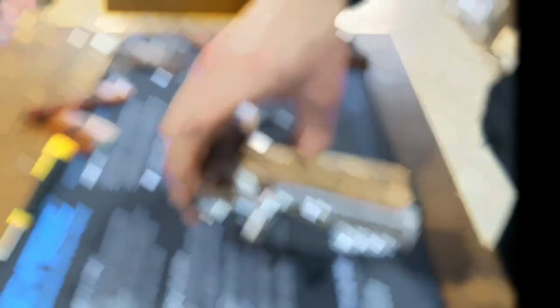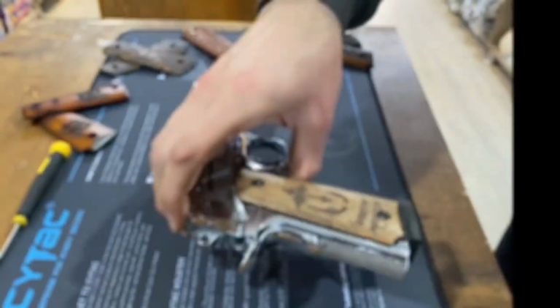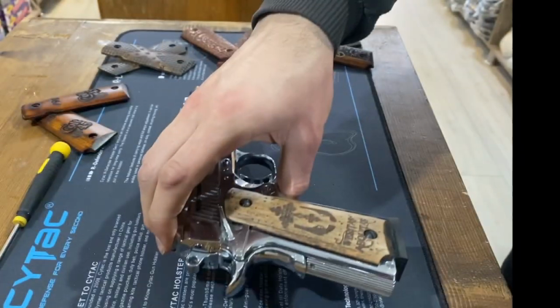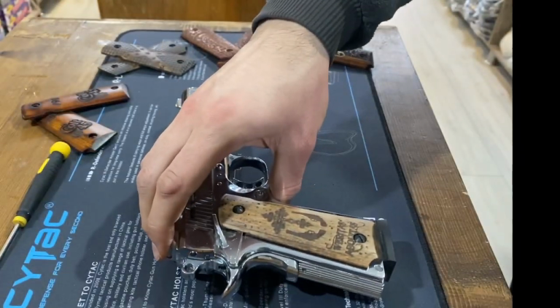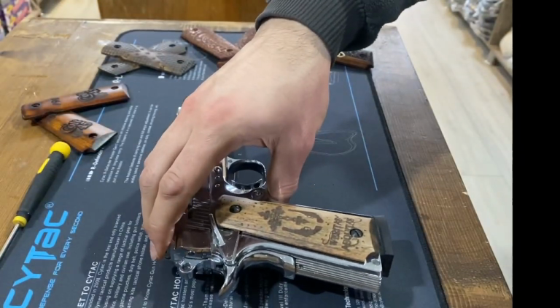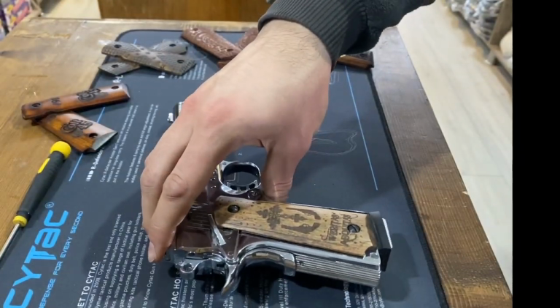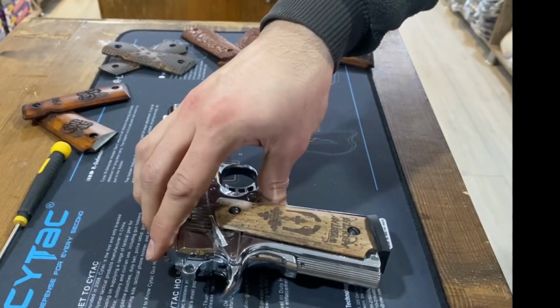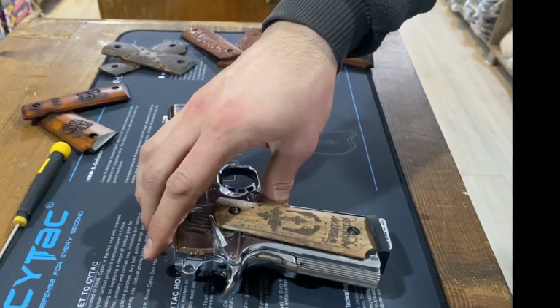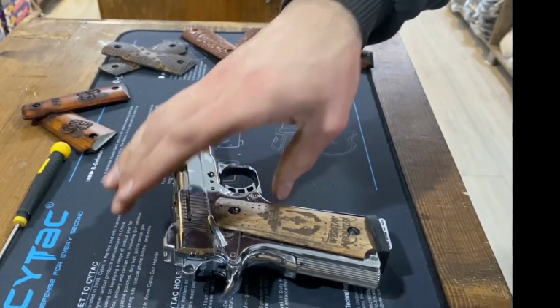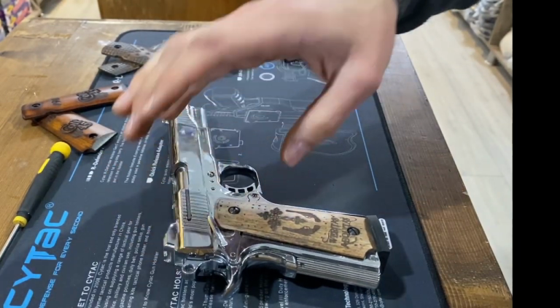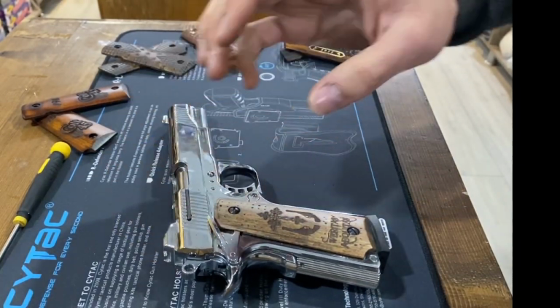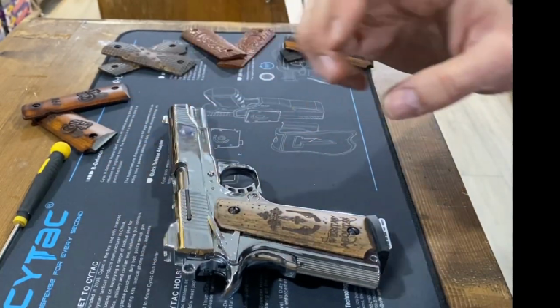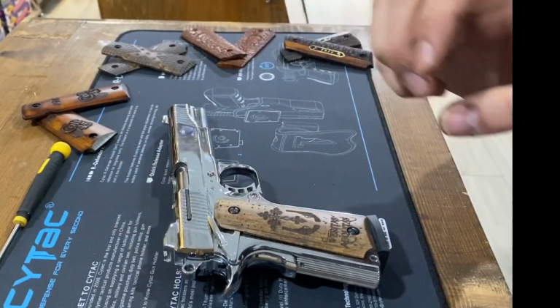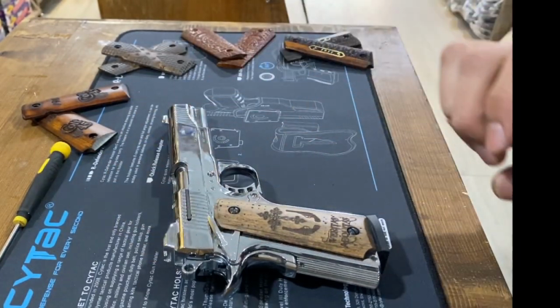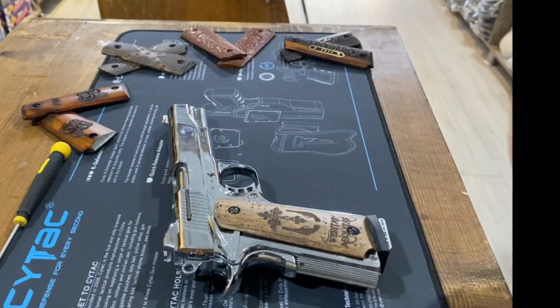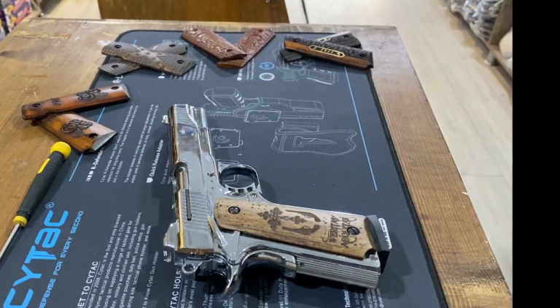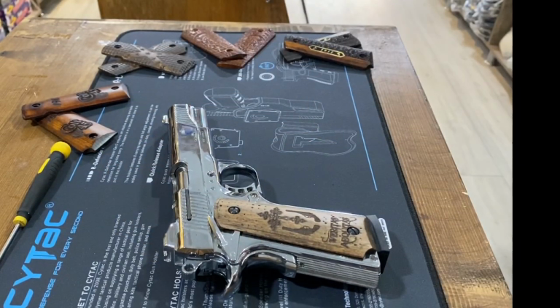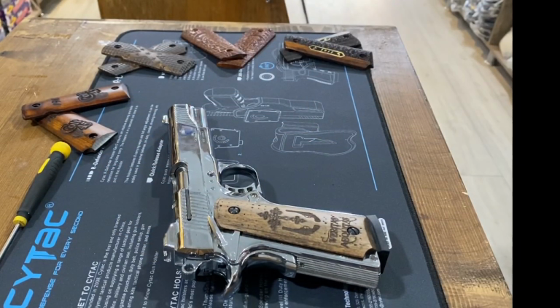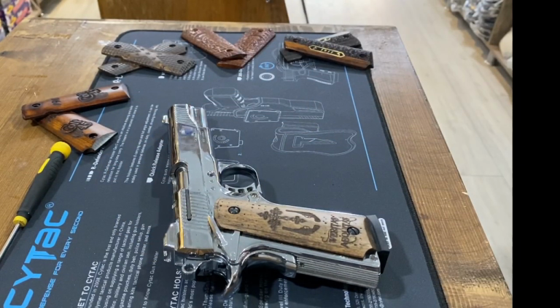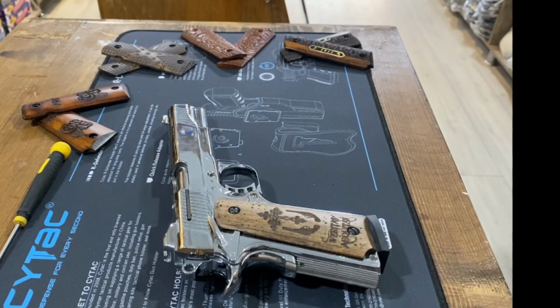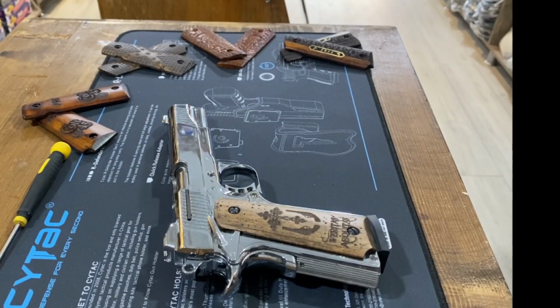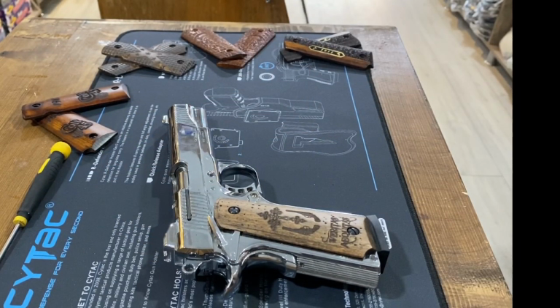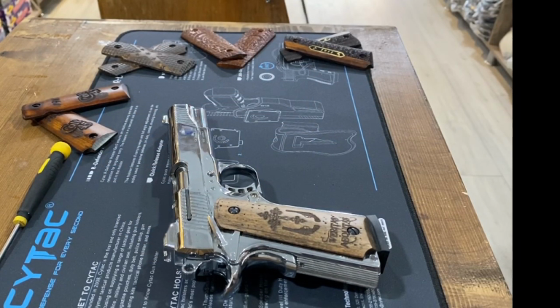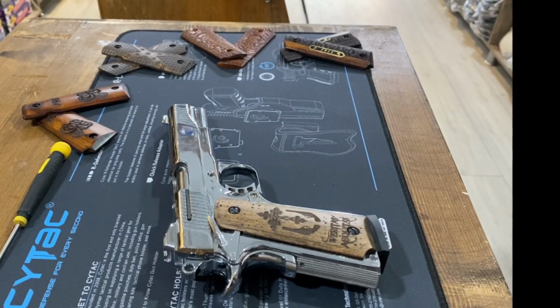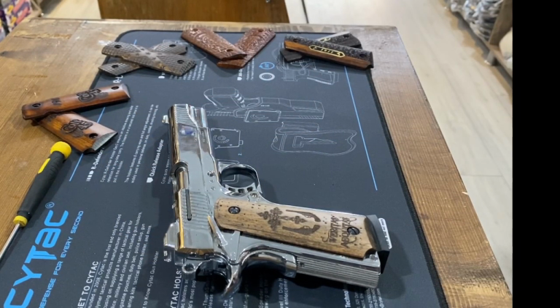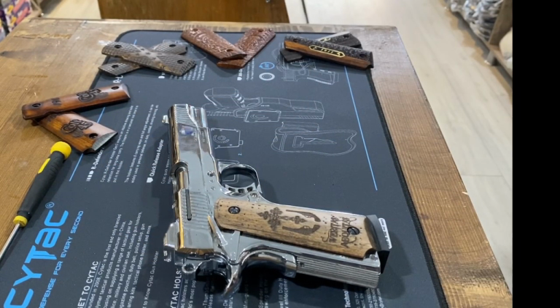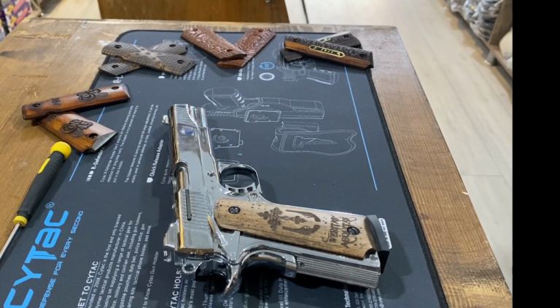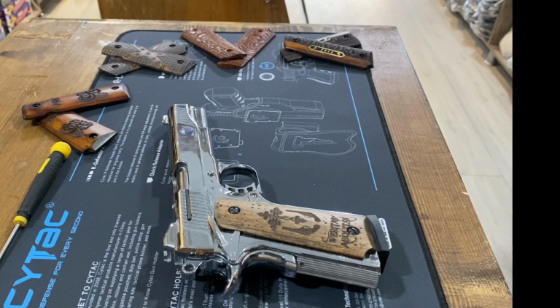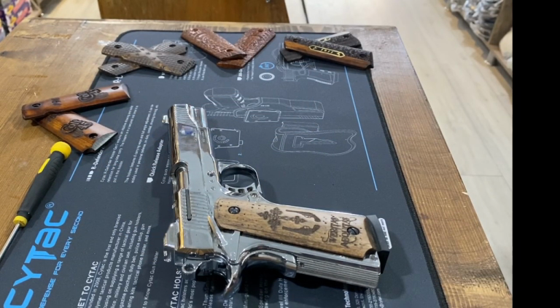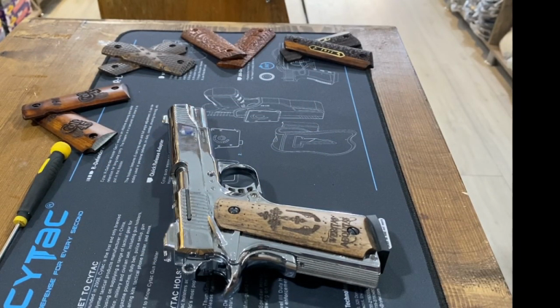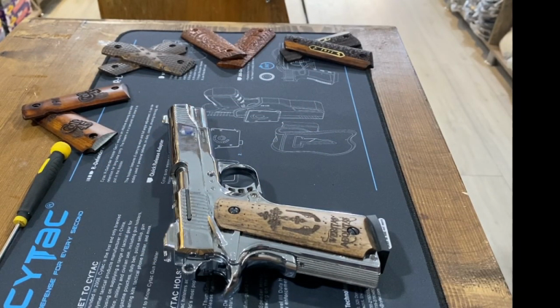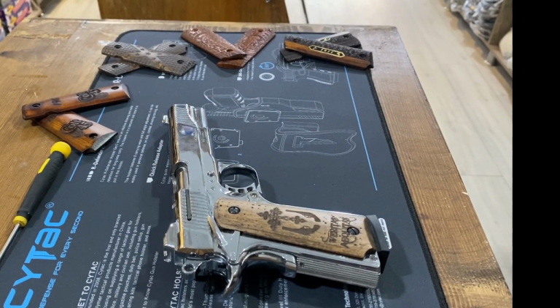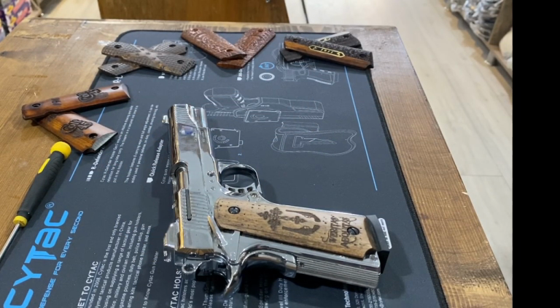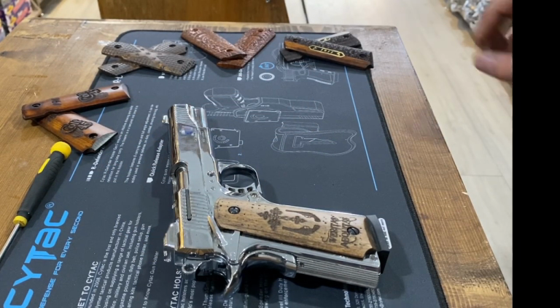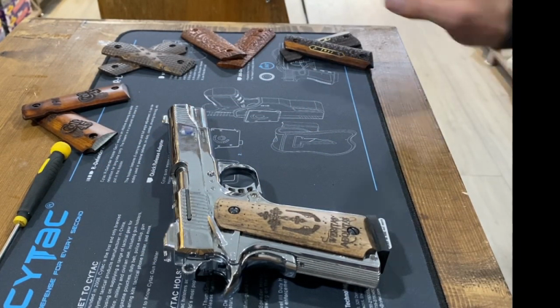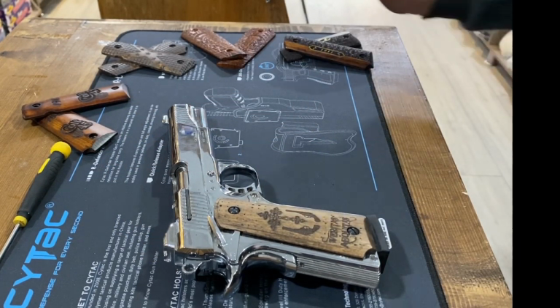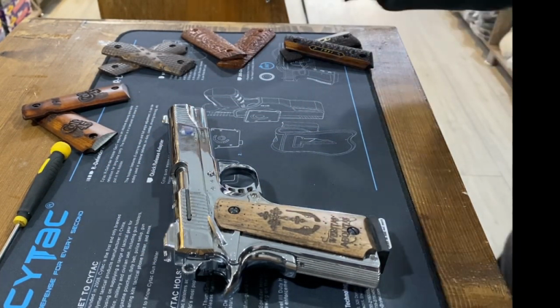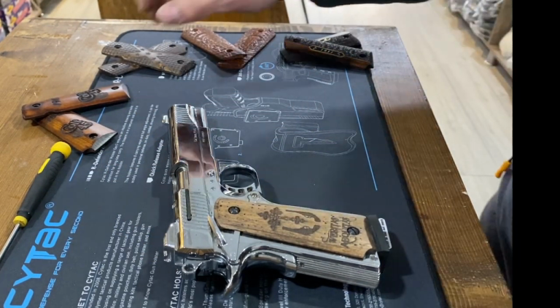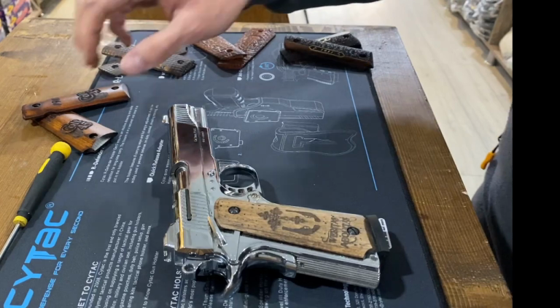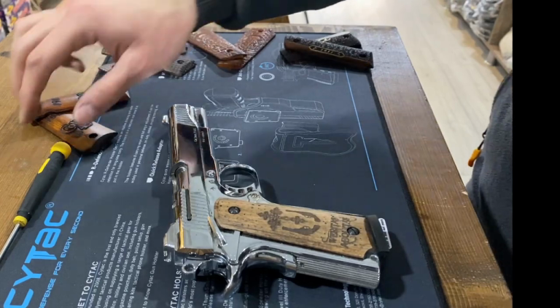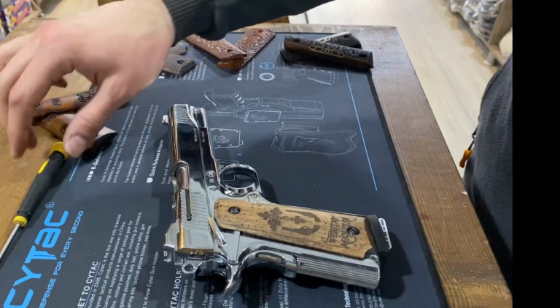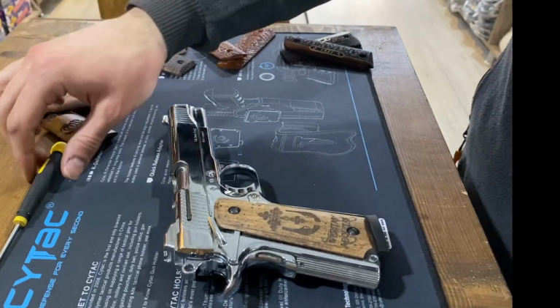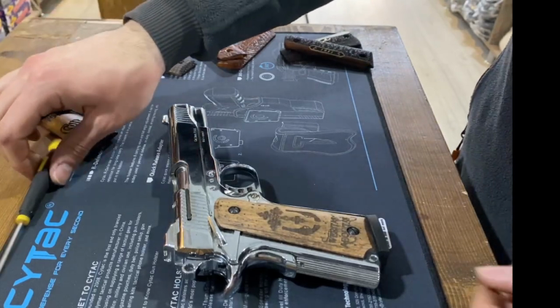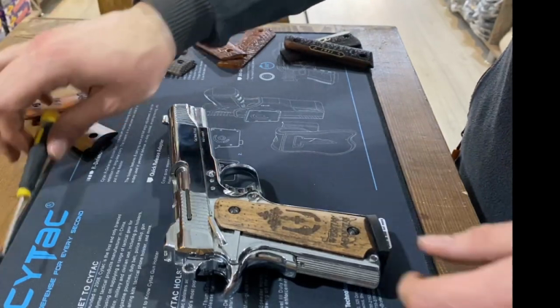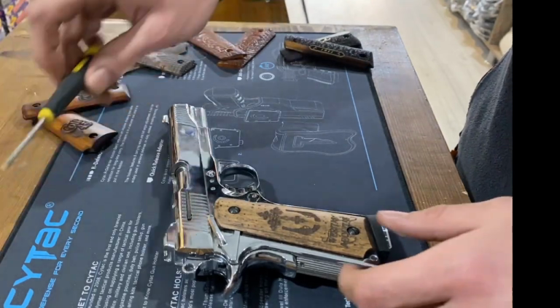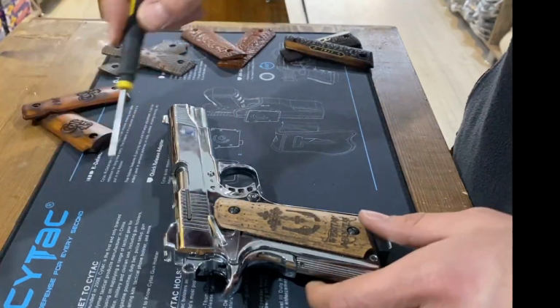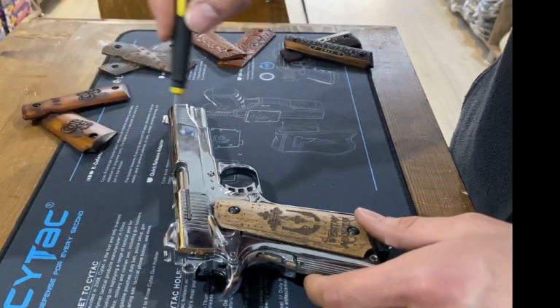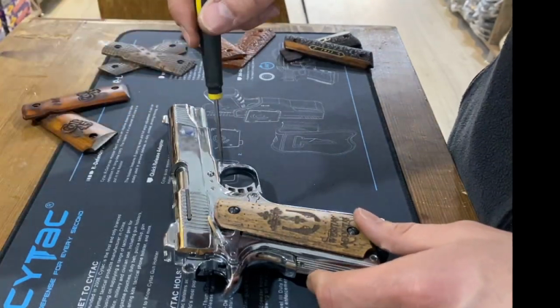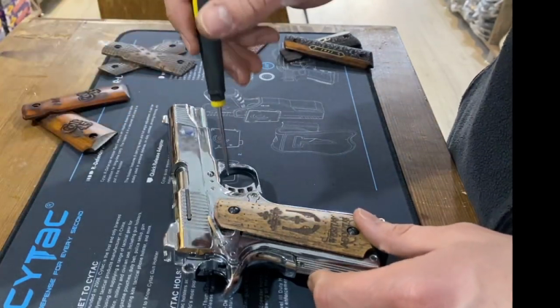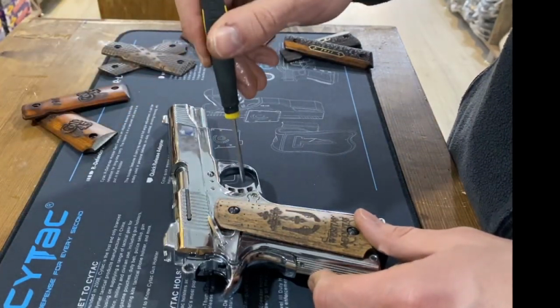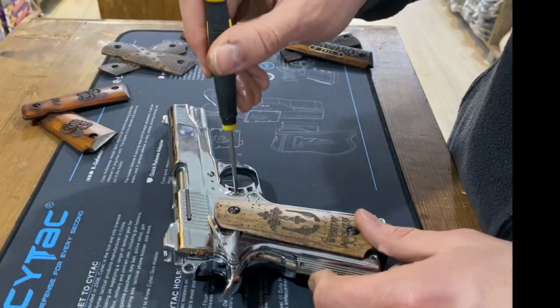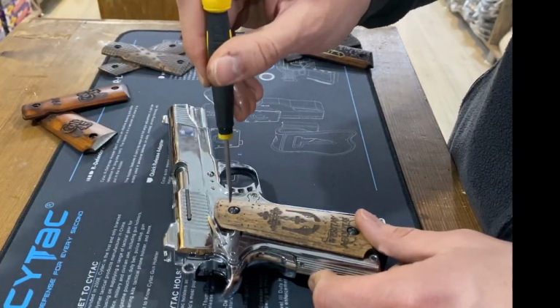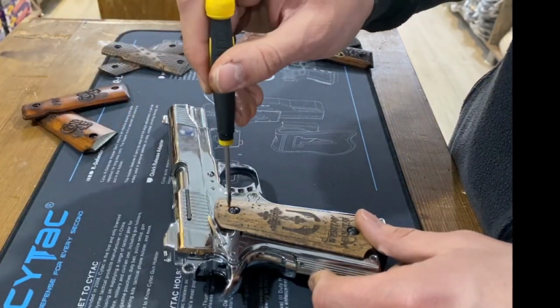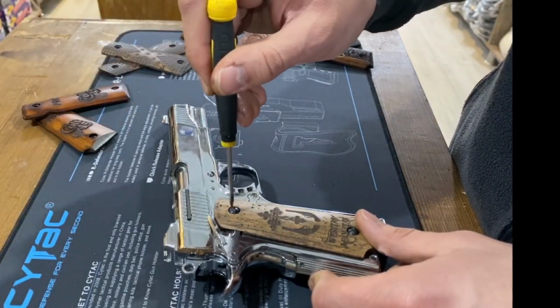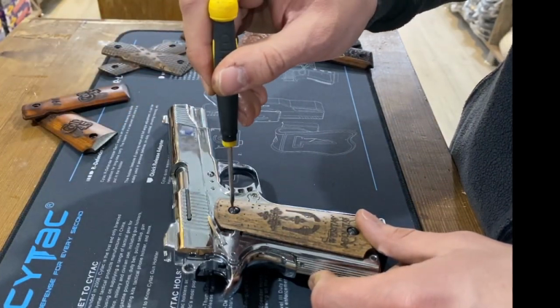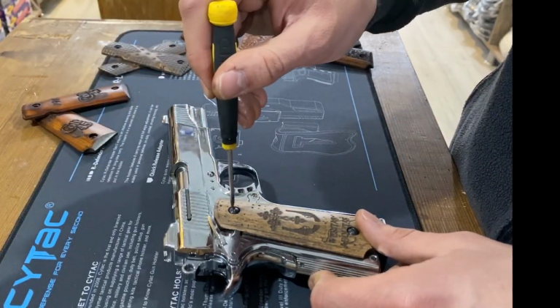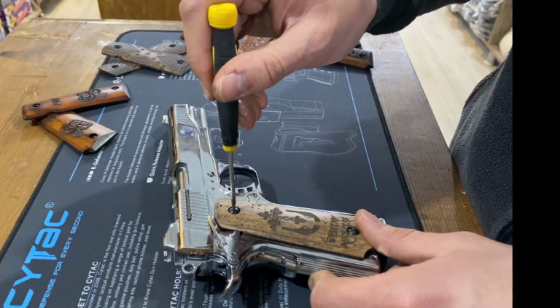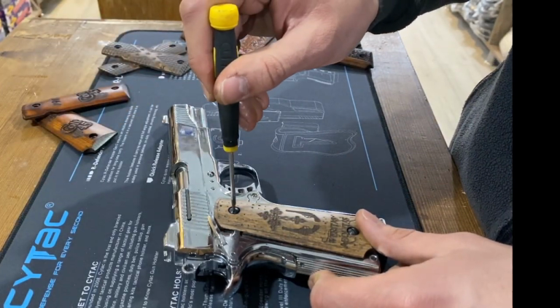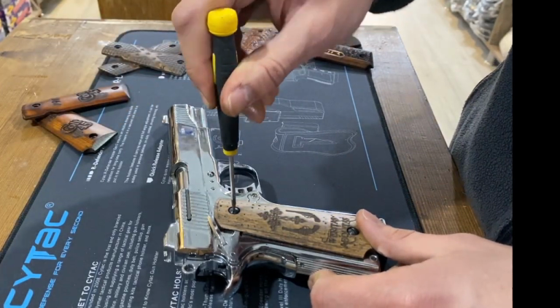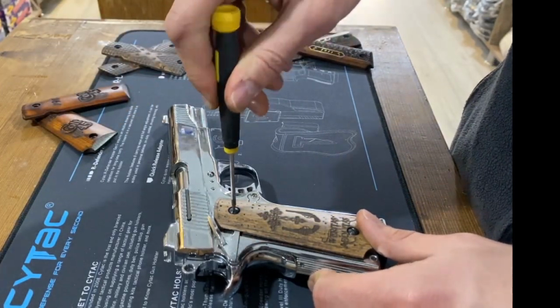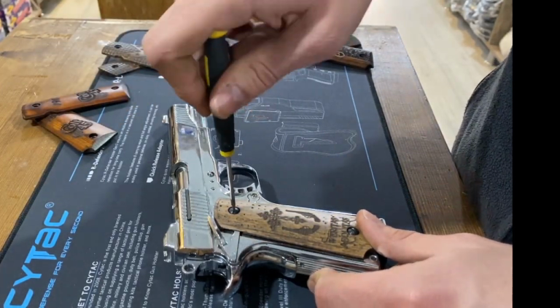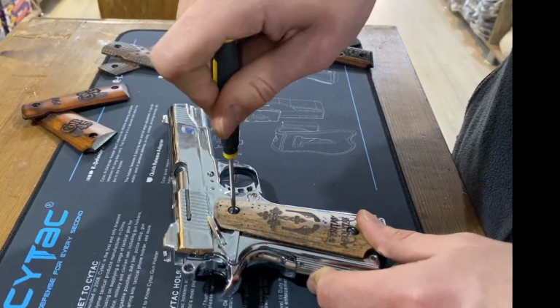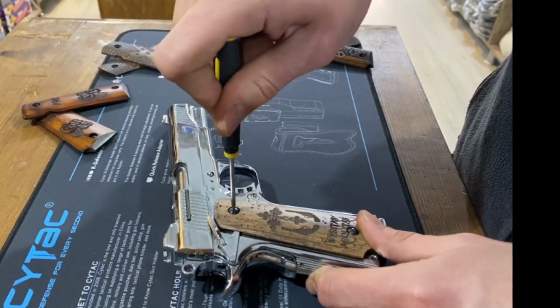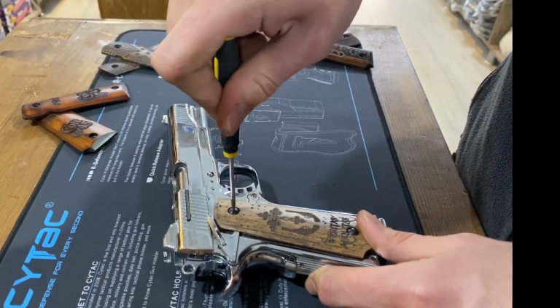Firstly, clear the firearm. Before you start working on your 1911, make sure it is unloaded and the chamber is empty.